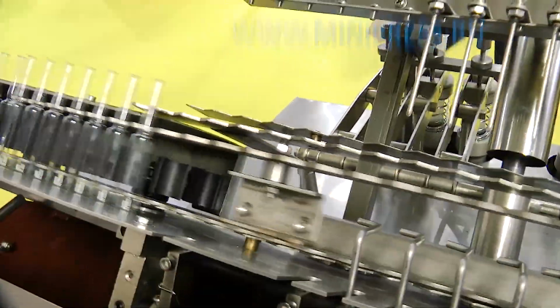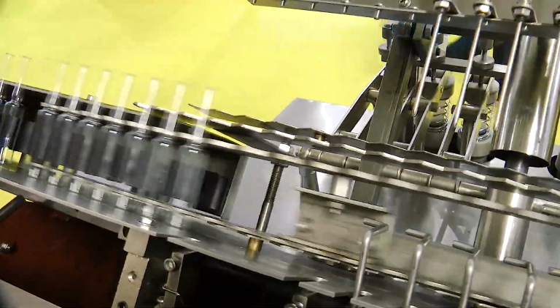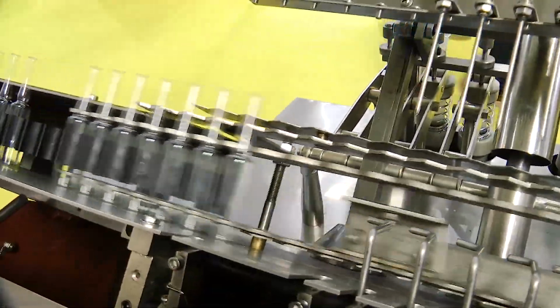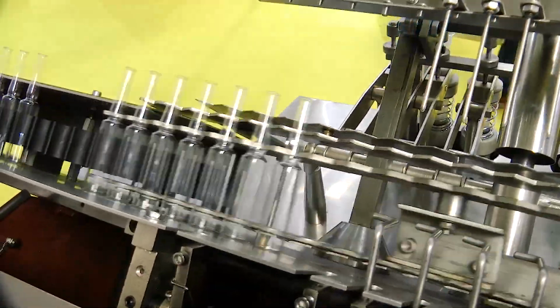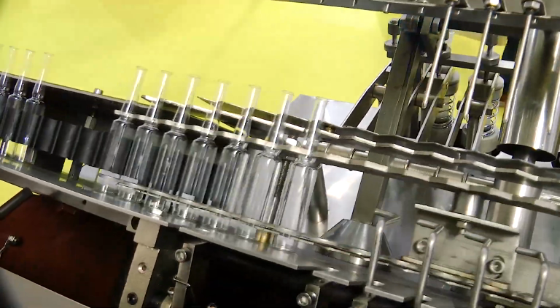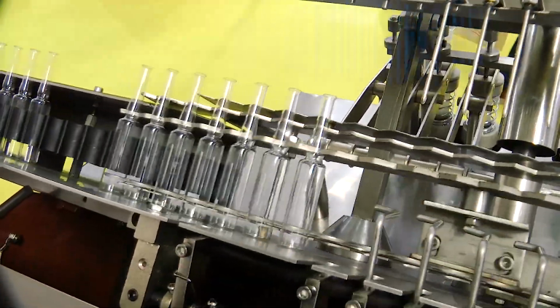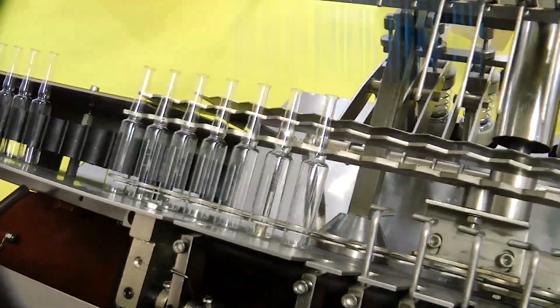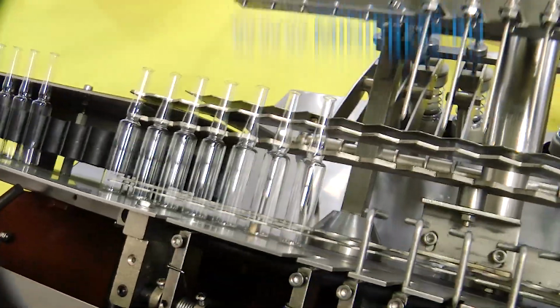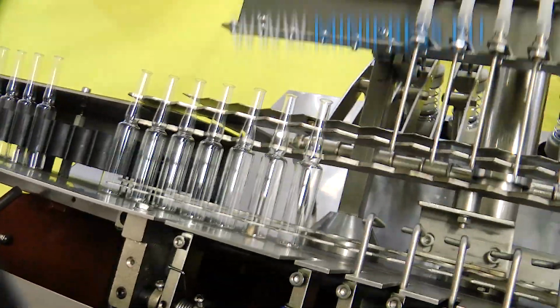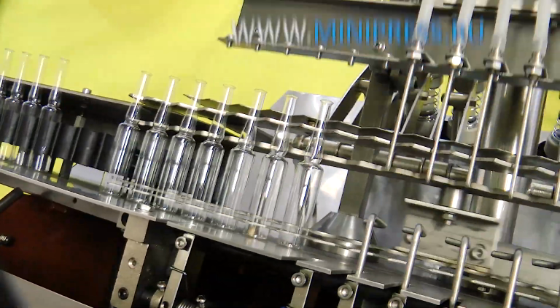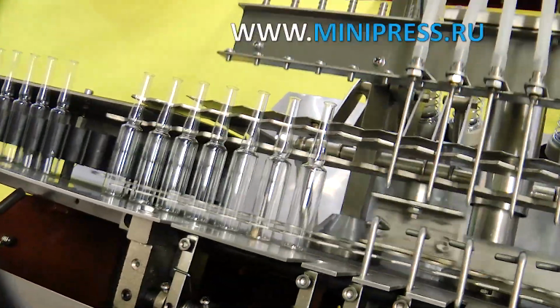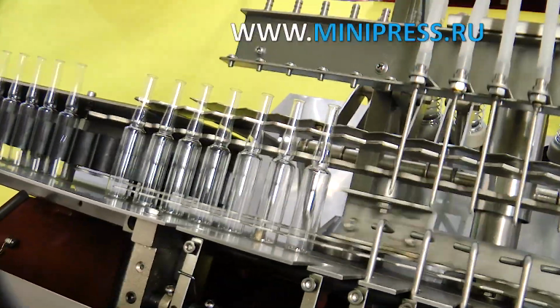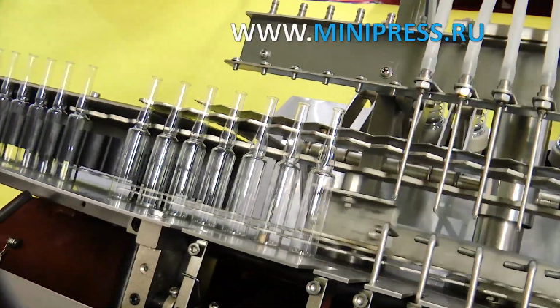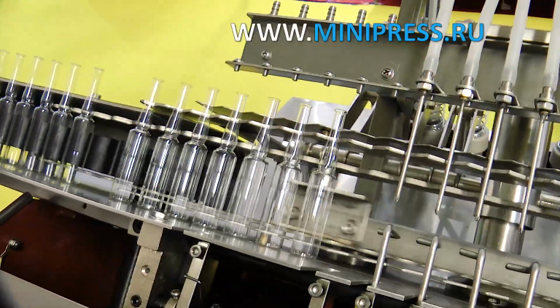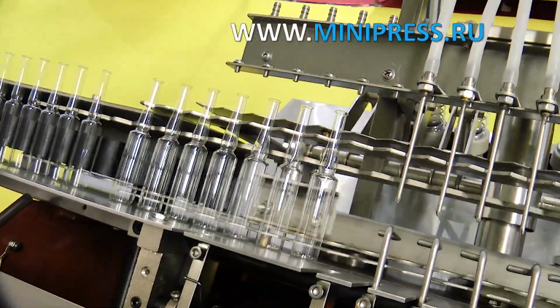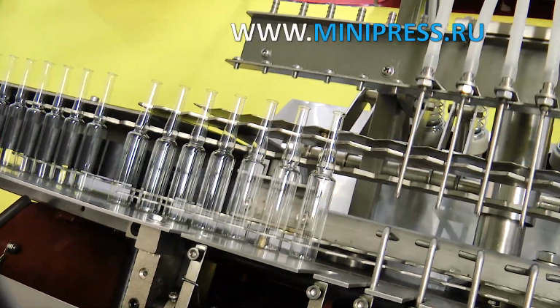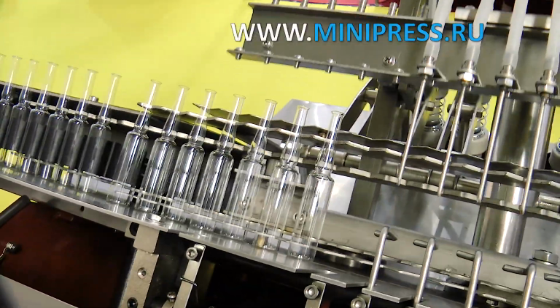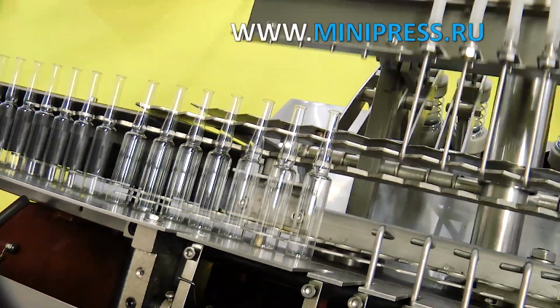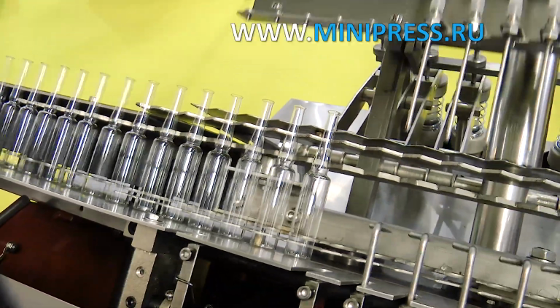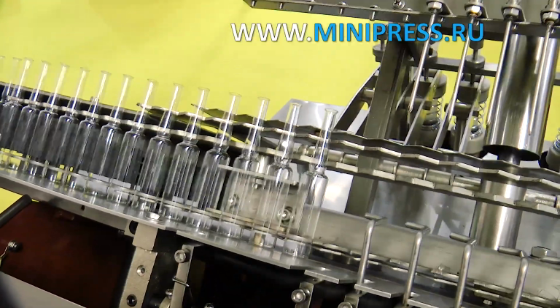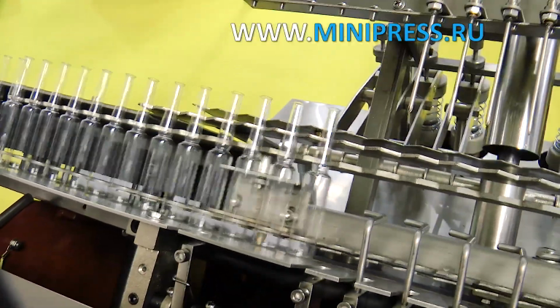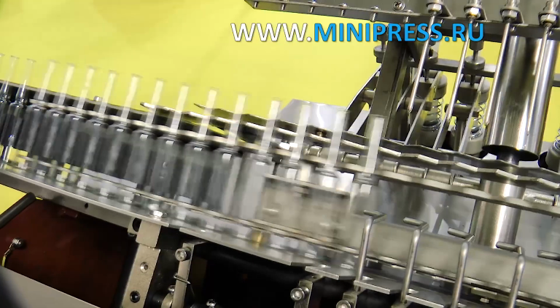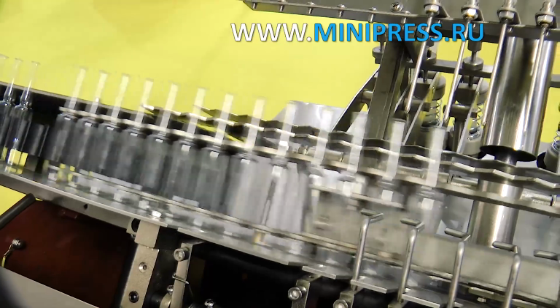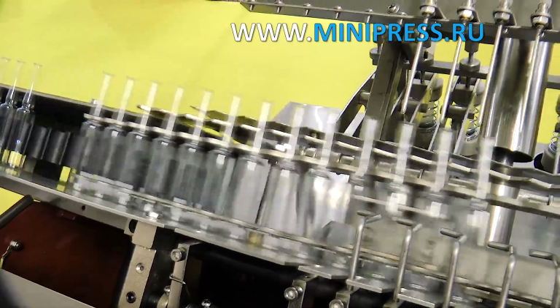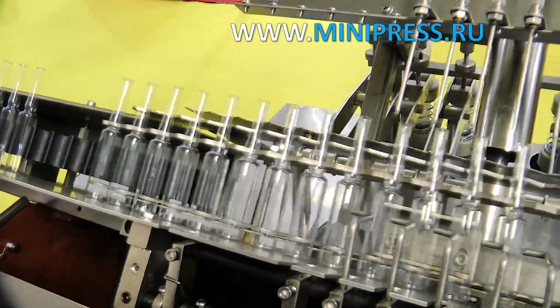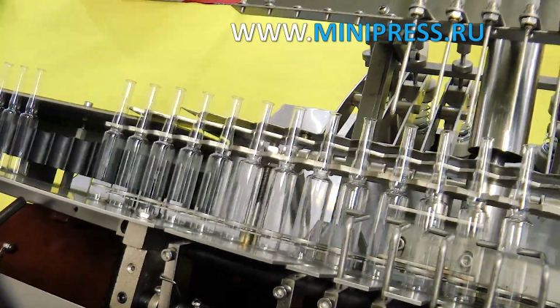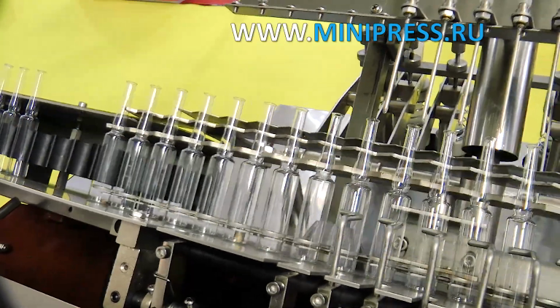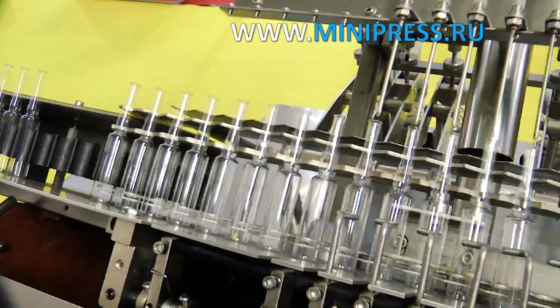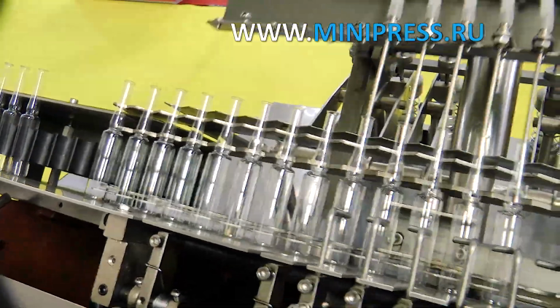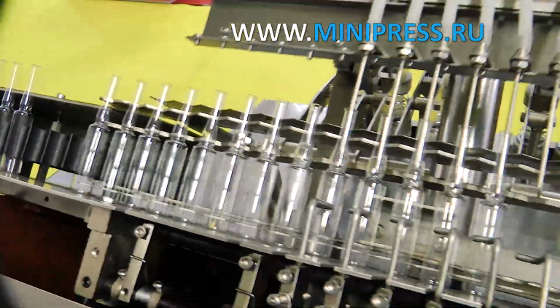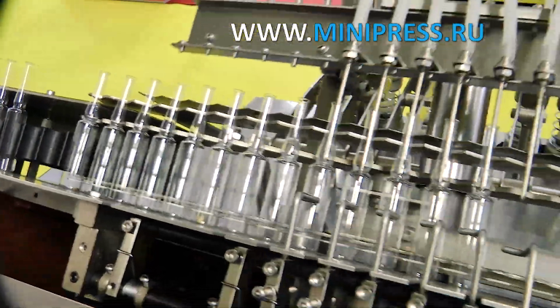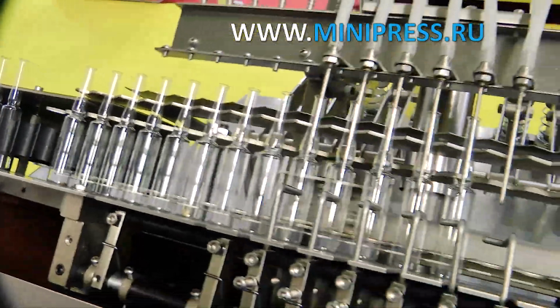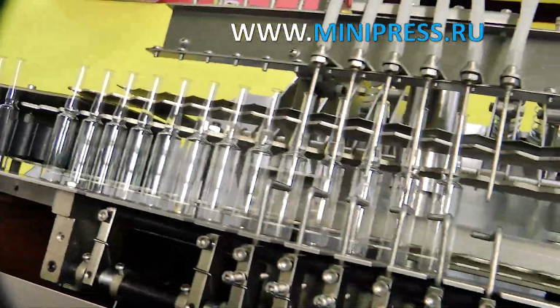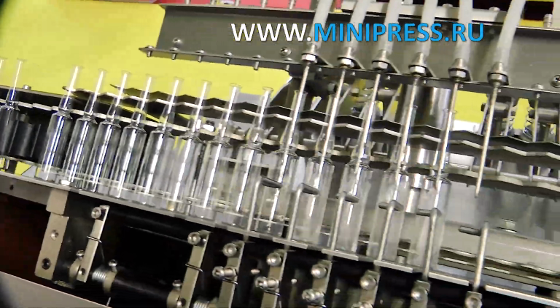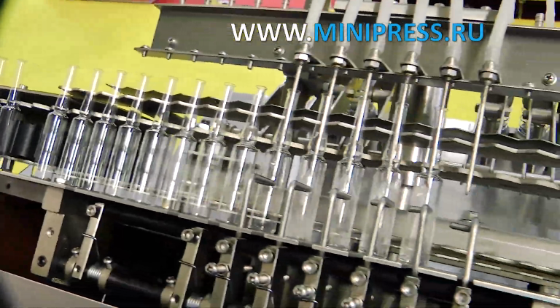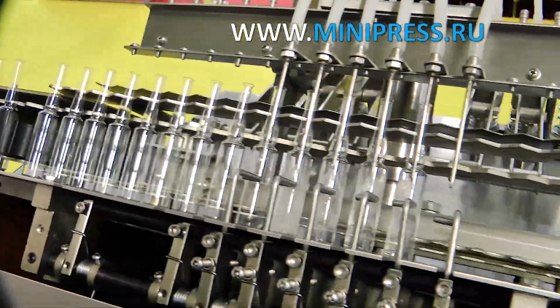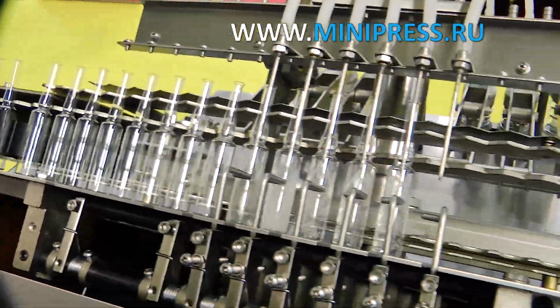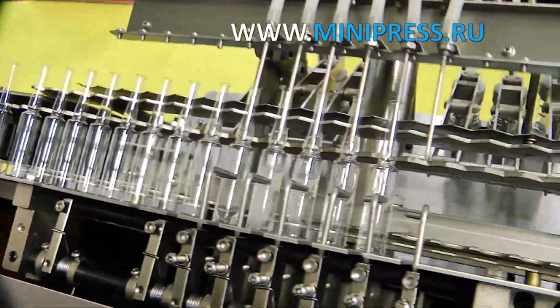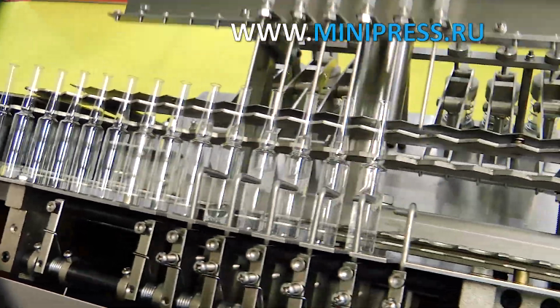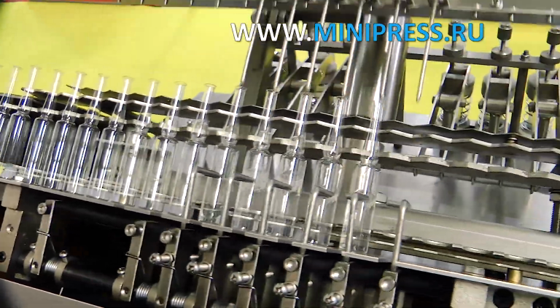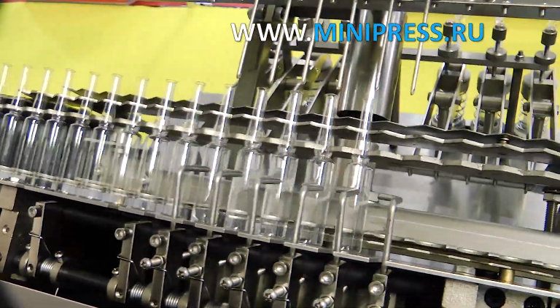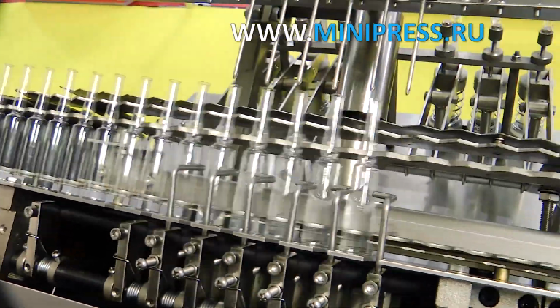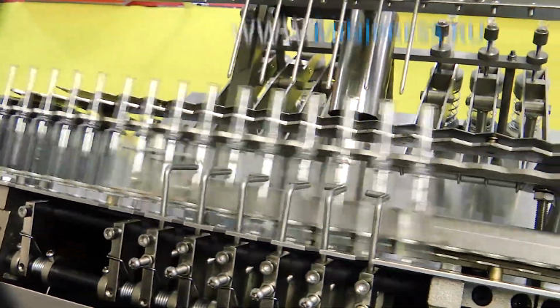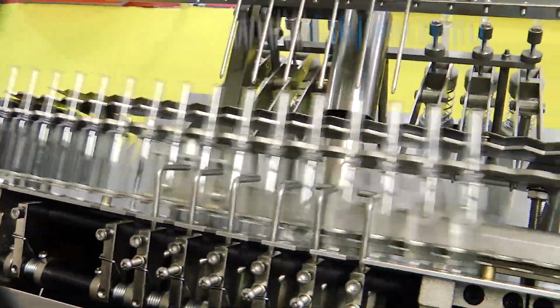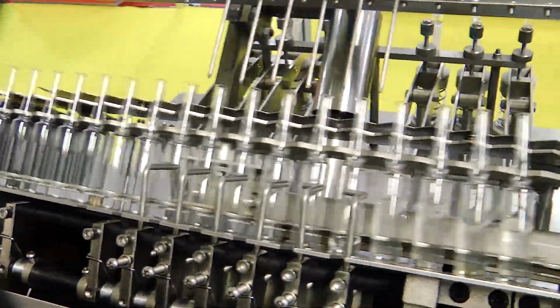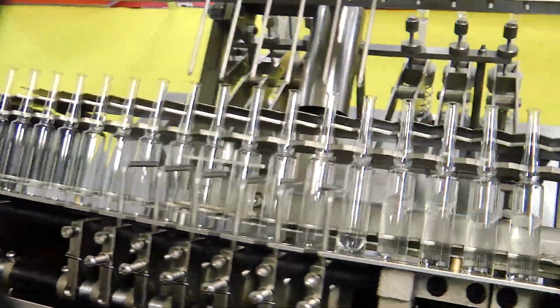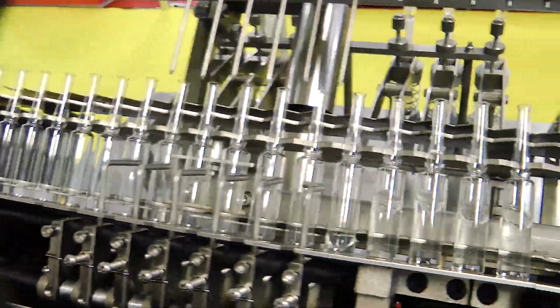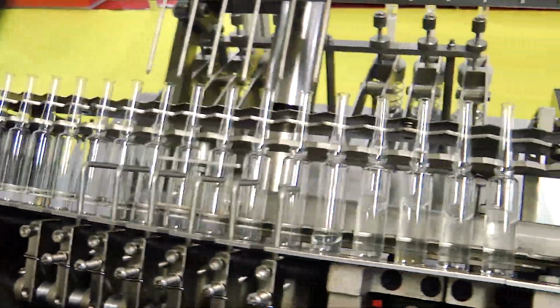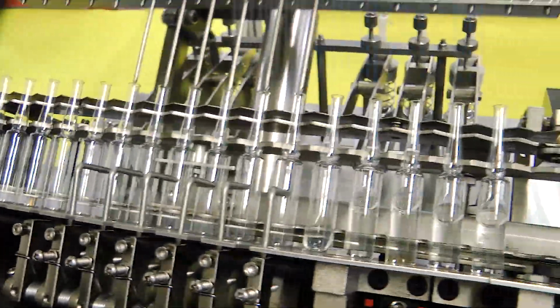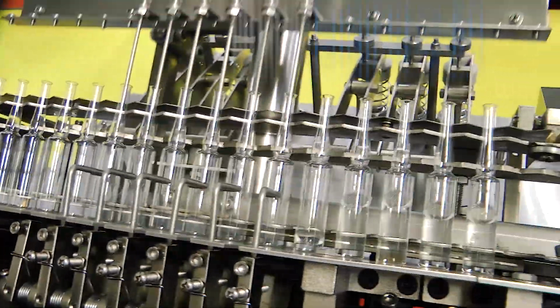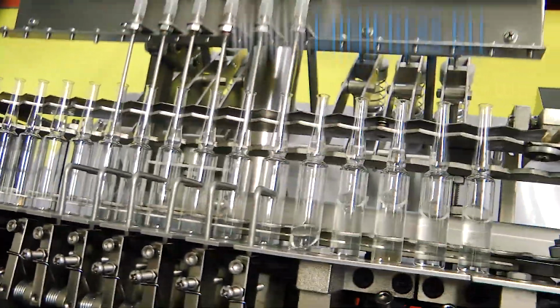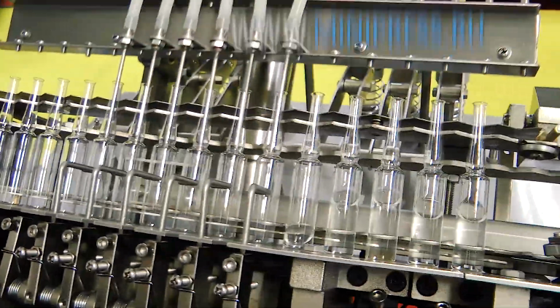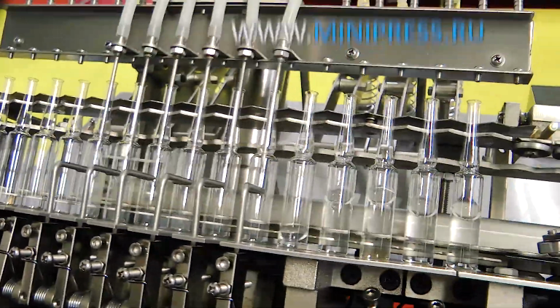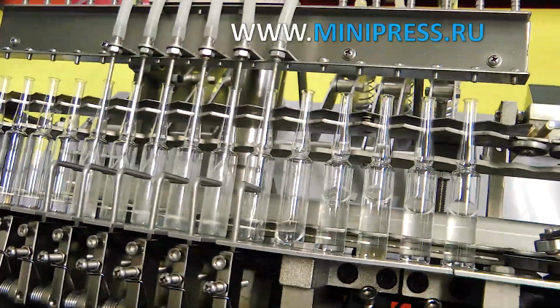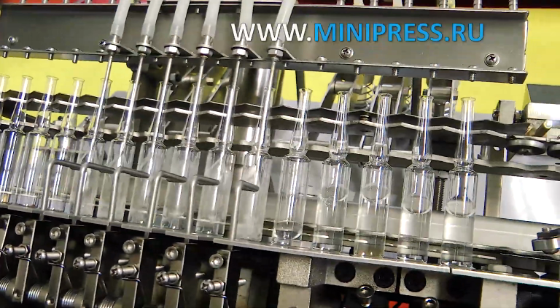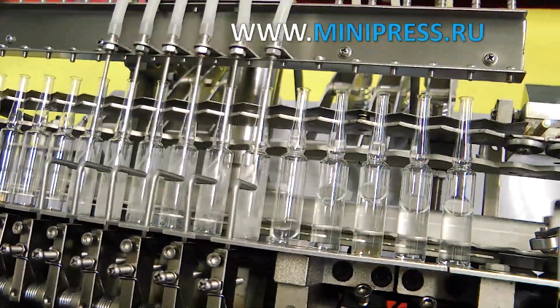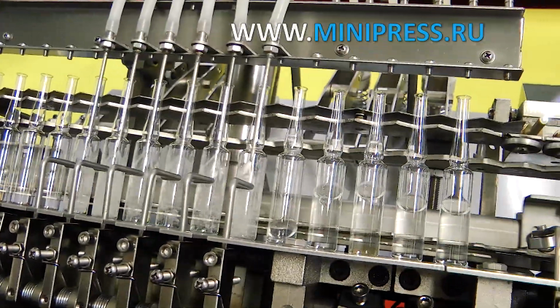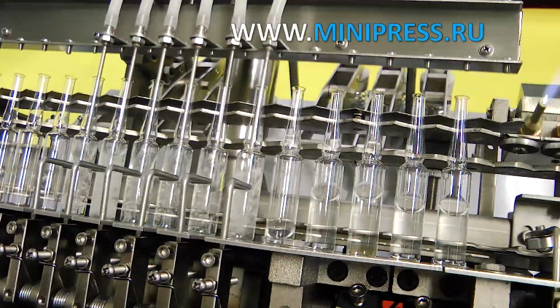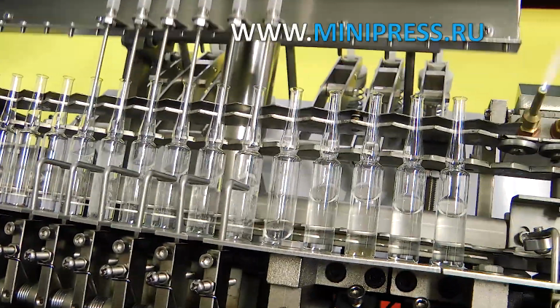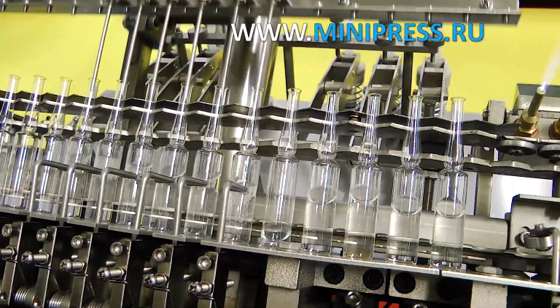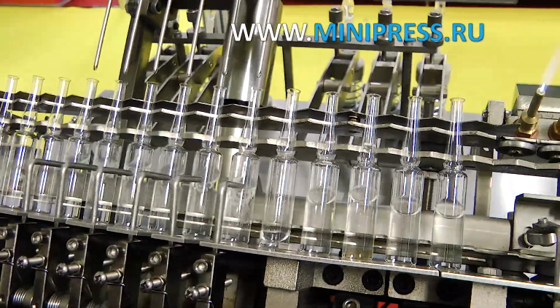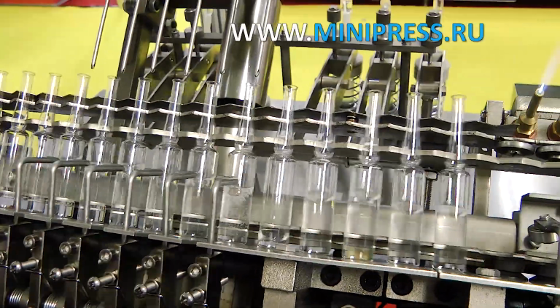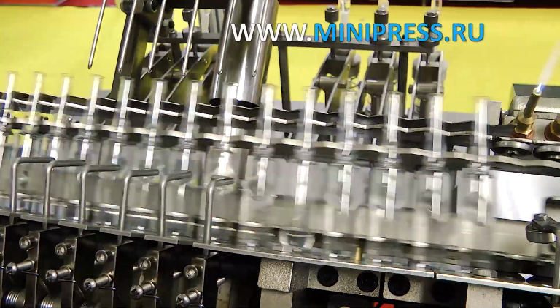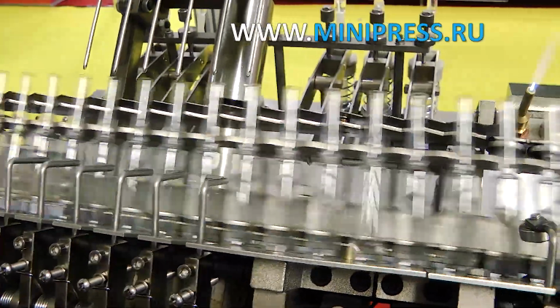Equipment manufacturers provide warranty service, drawings, and instructions for use, and carry out installation of manufactured equipment.